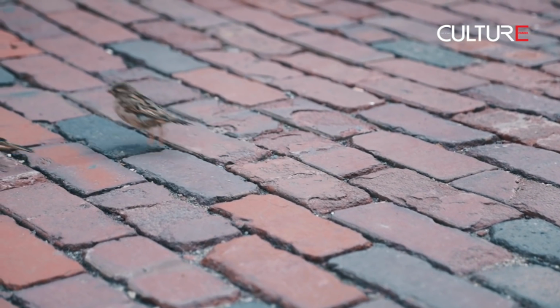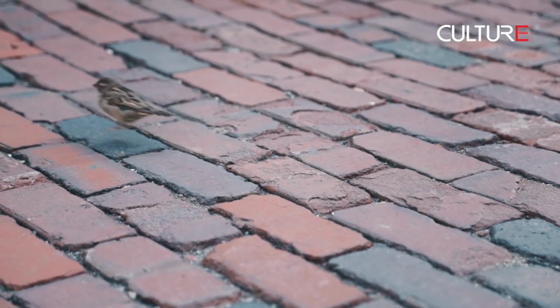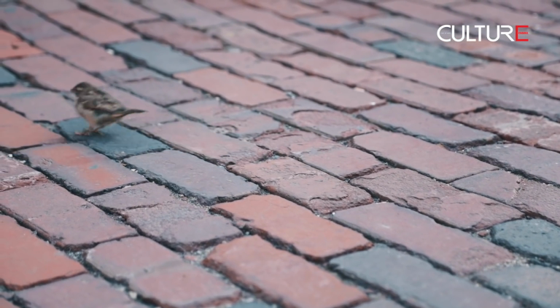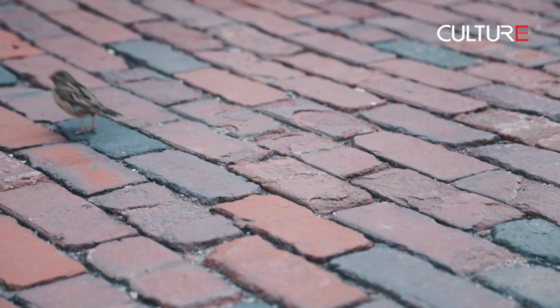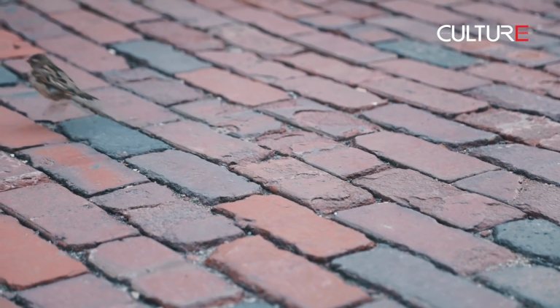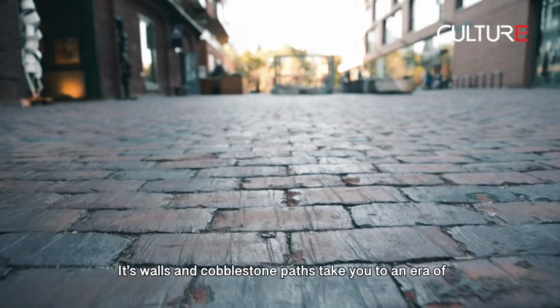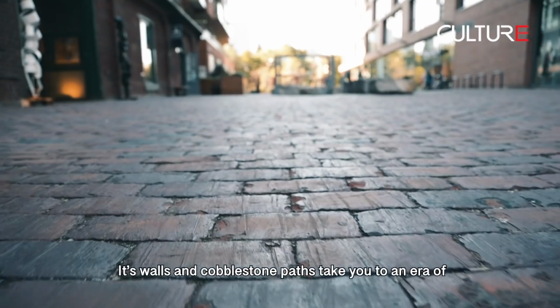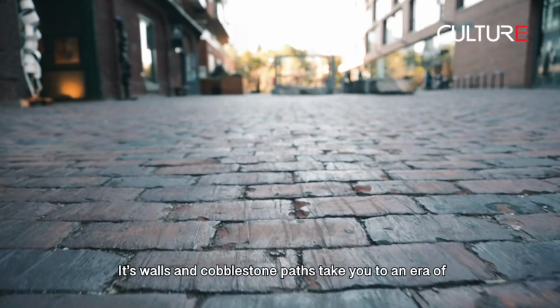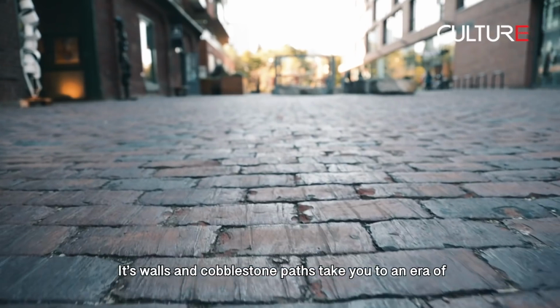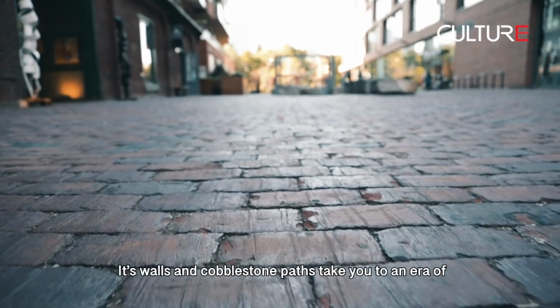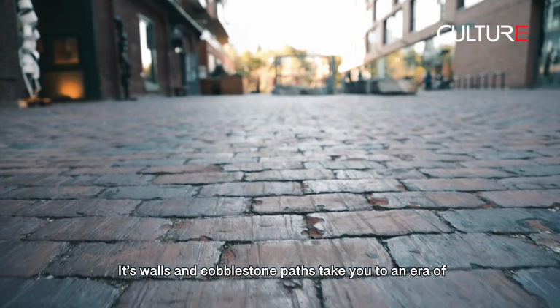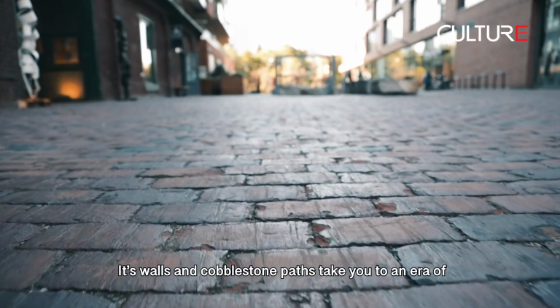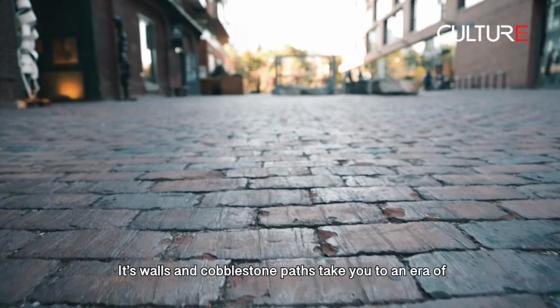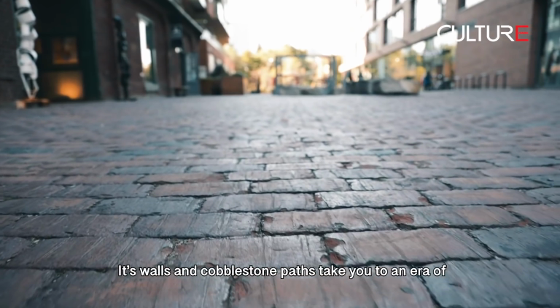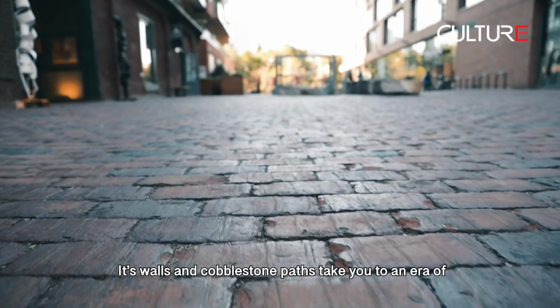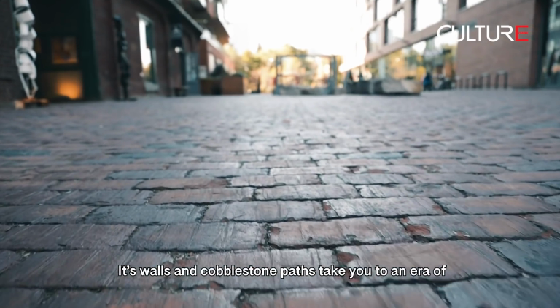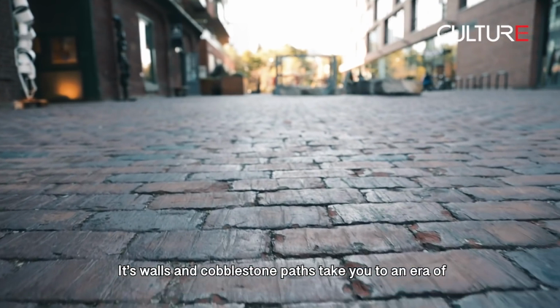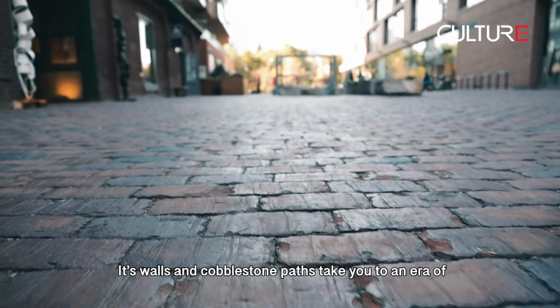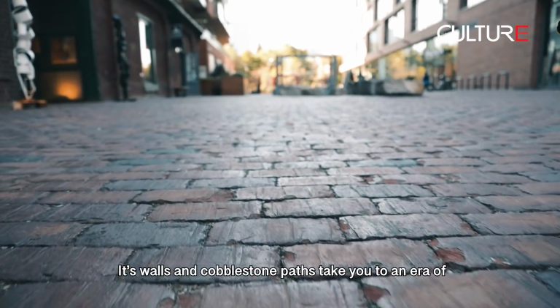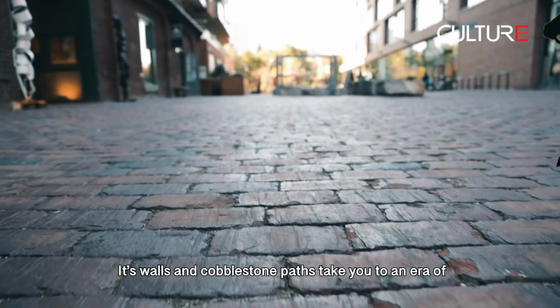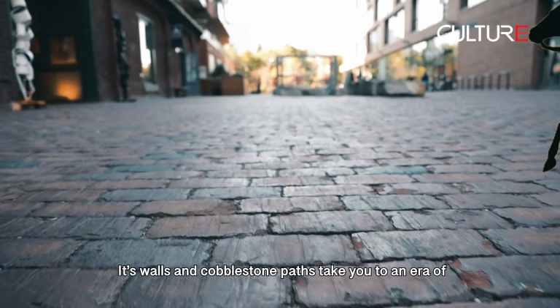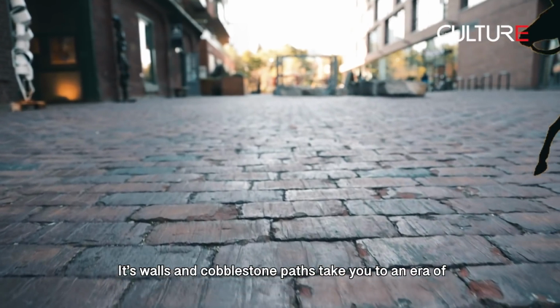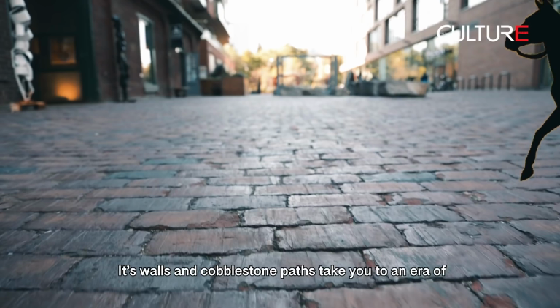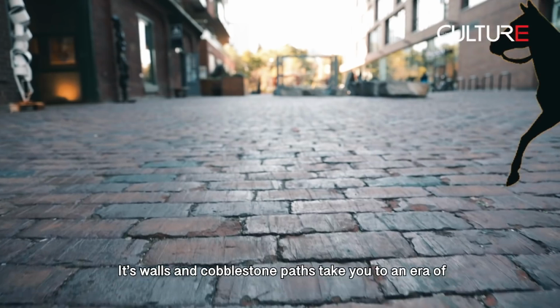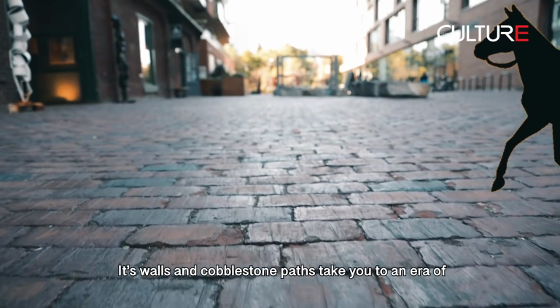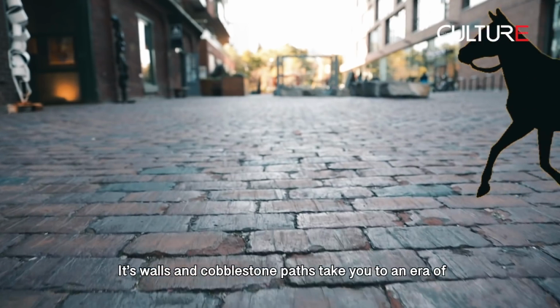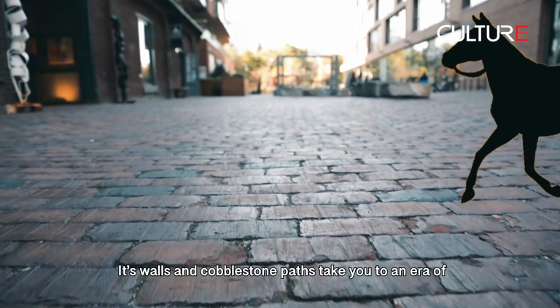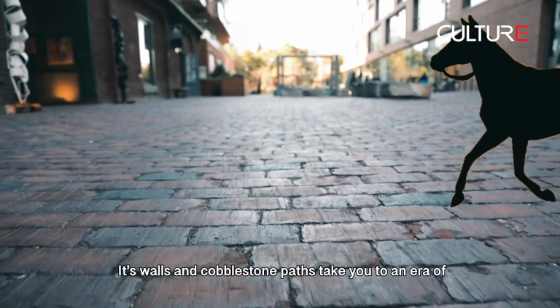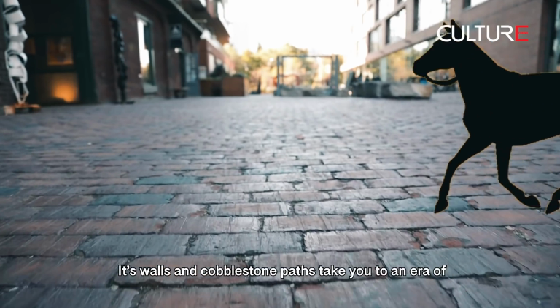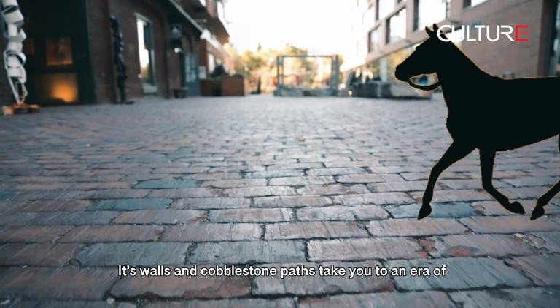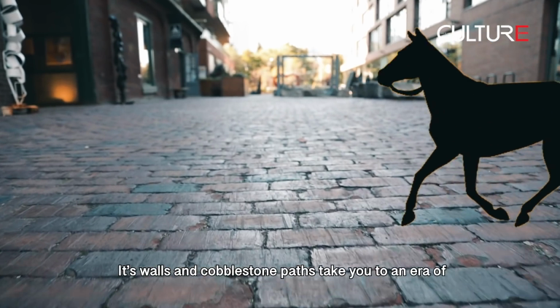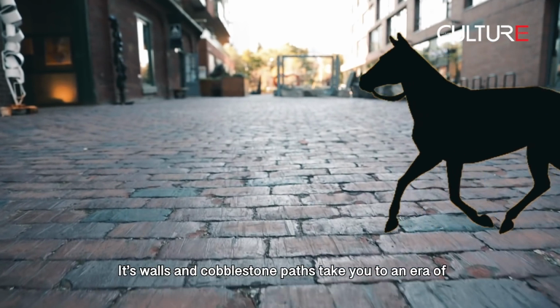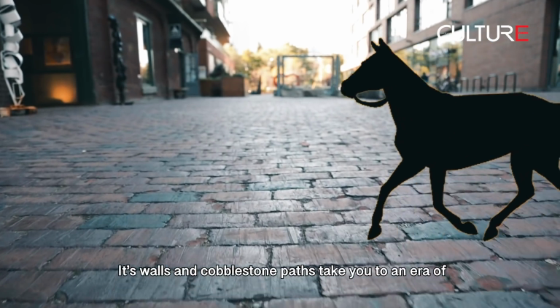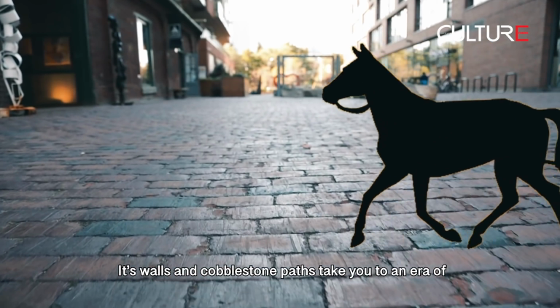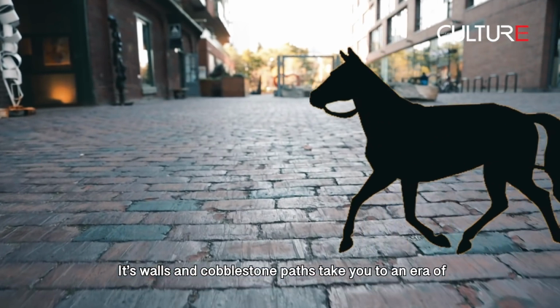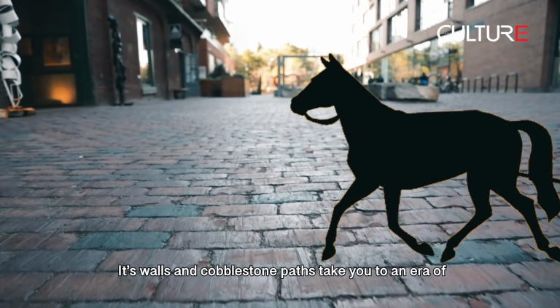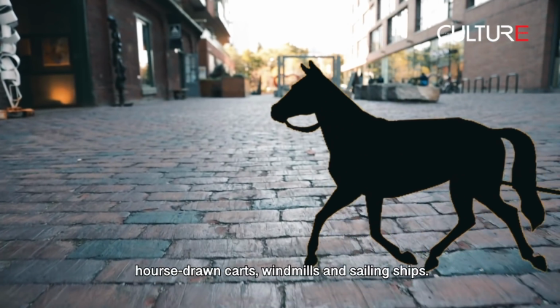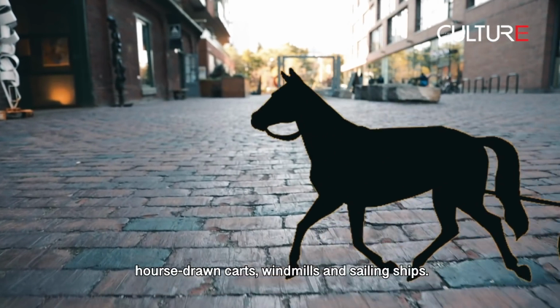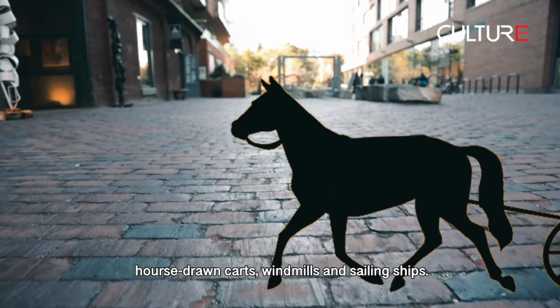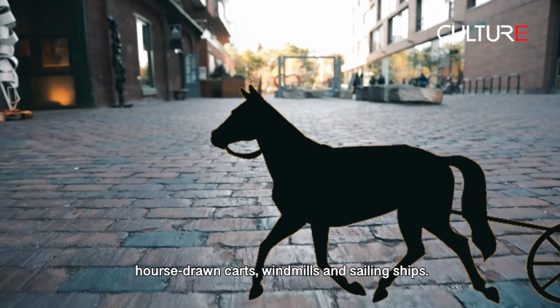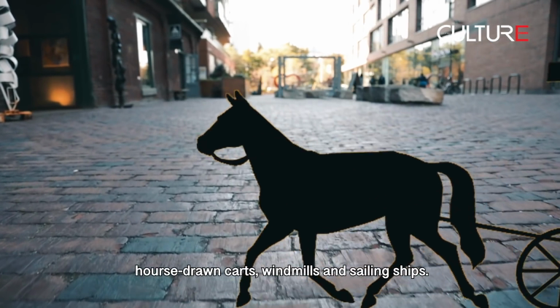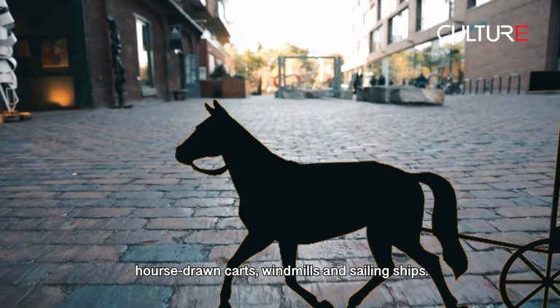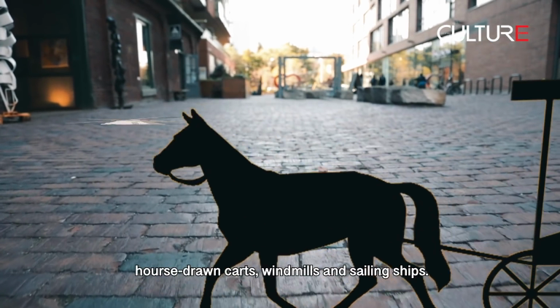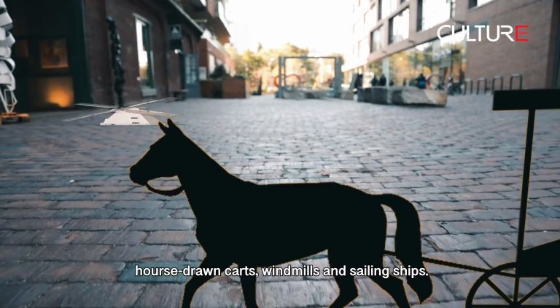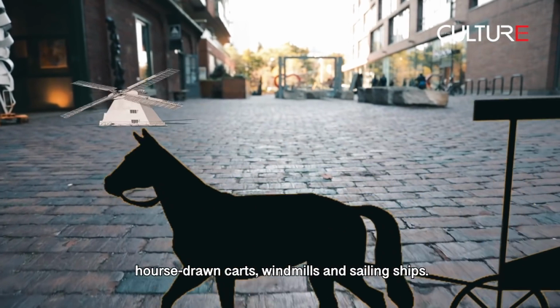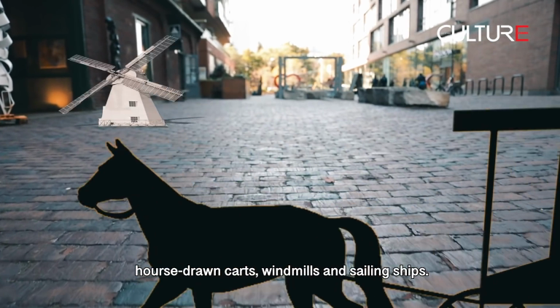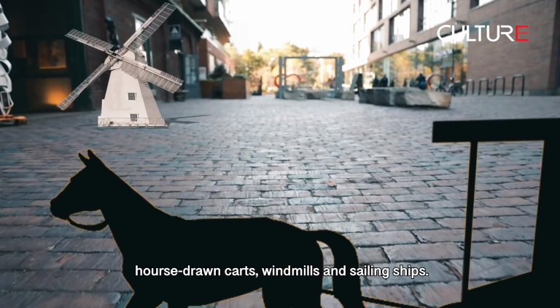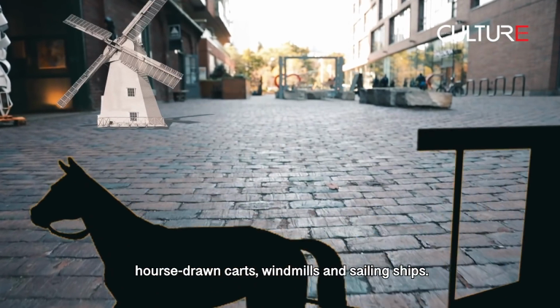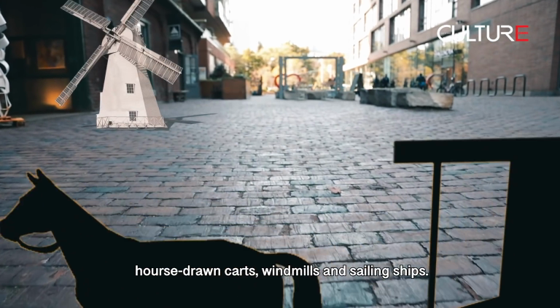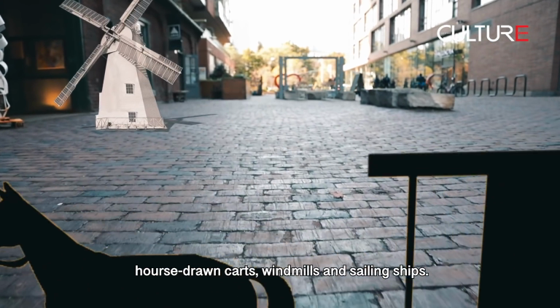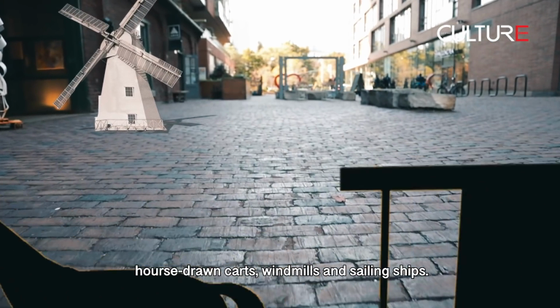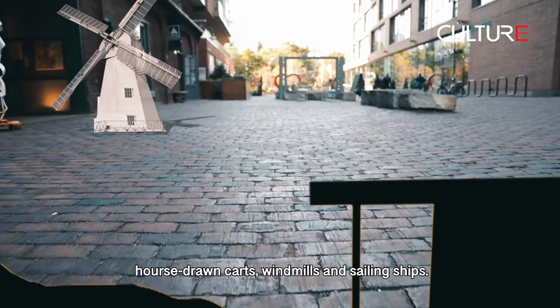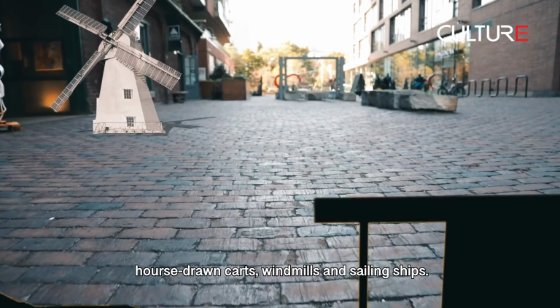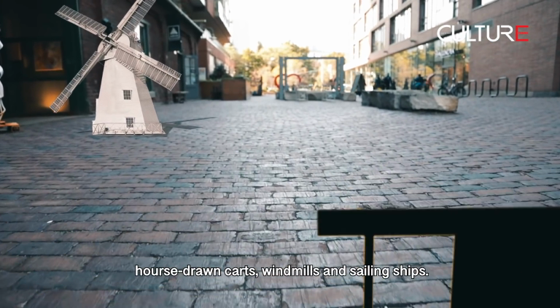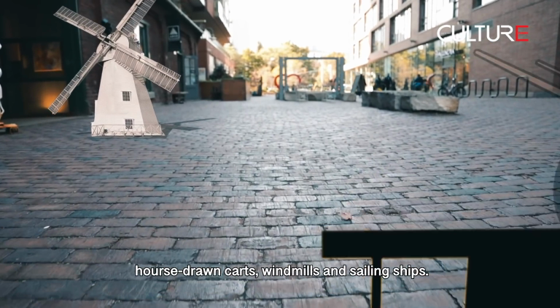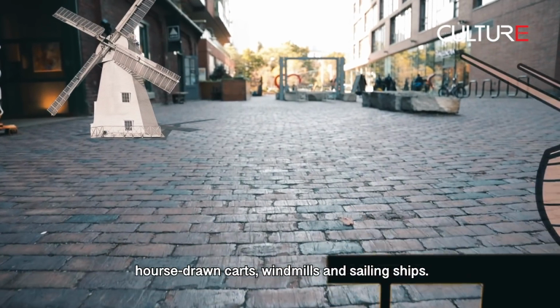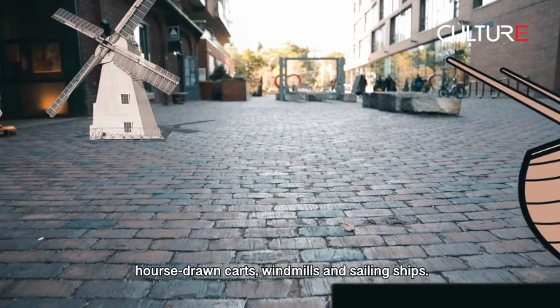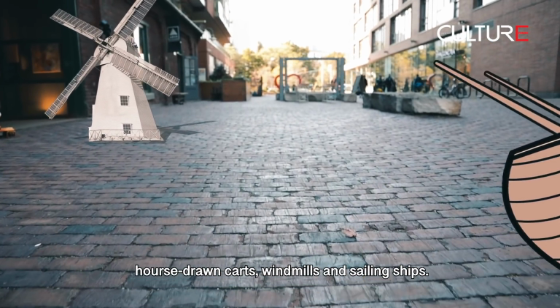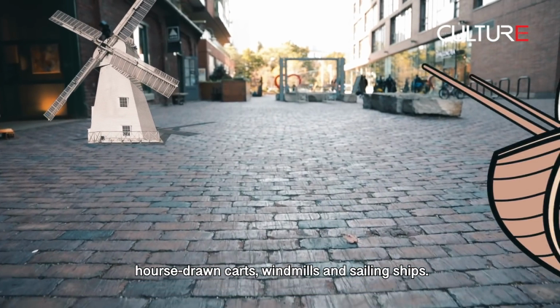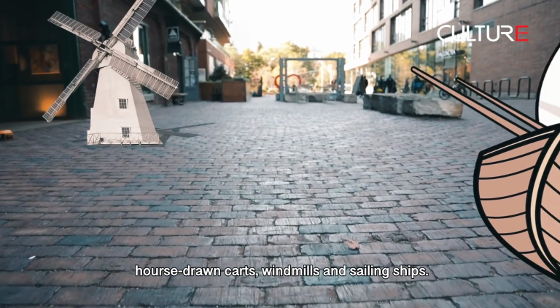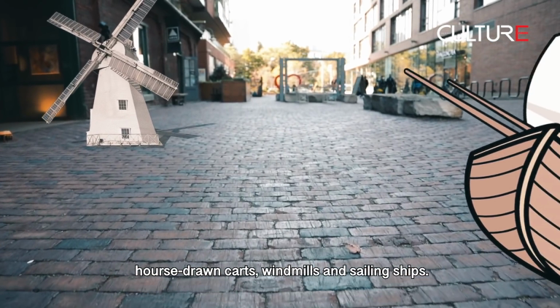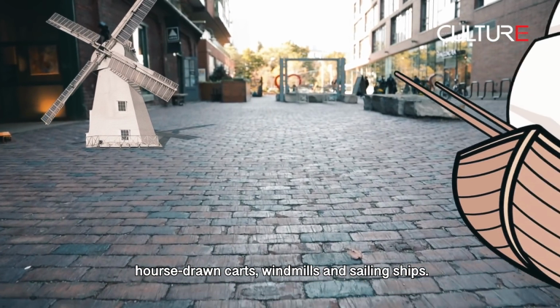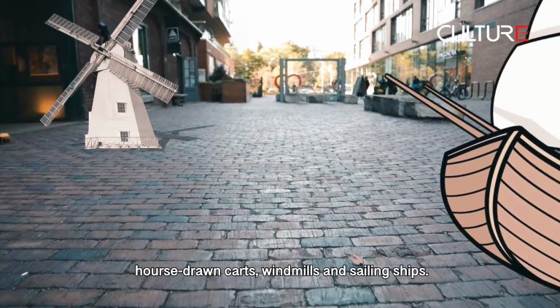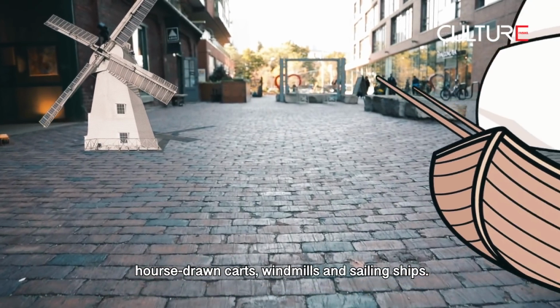Its walls and cobblestone paths take you to an era of horse-drawn carts, windmills, and sailing ships.